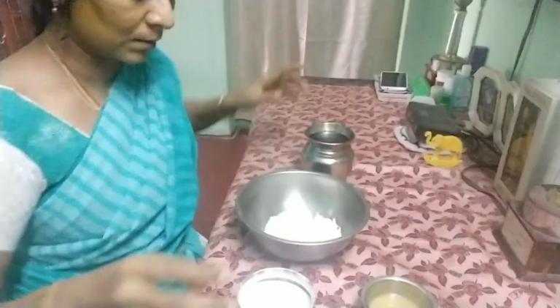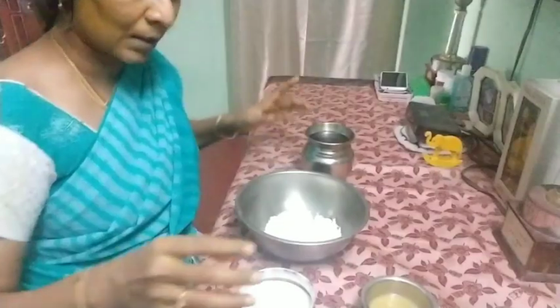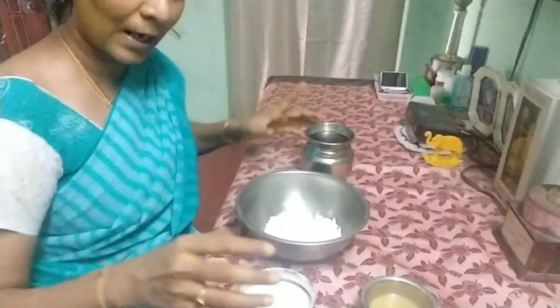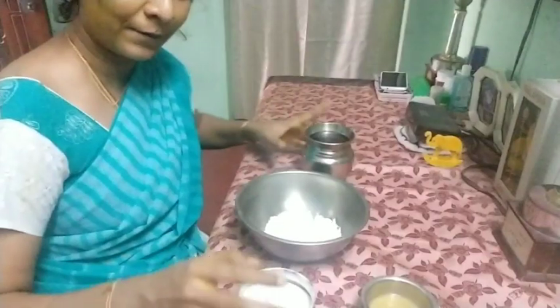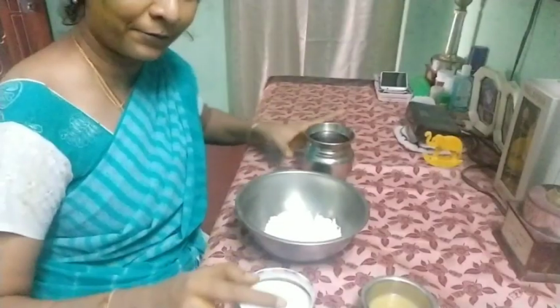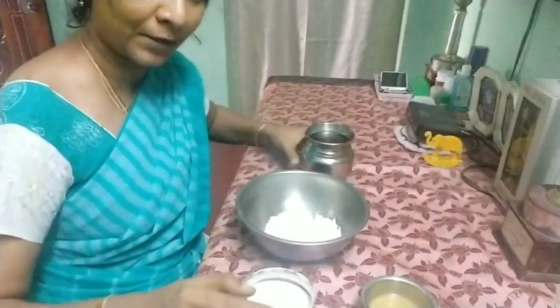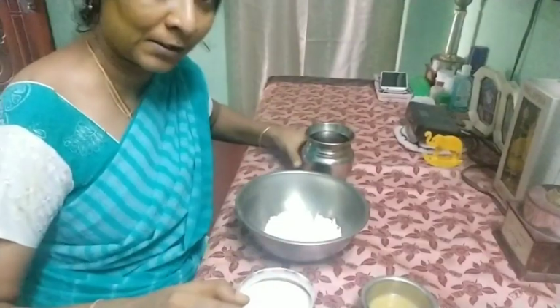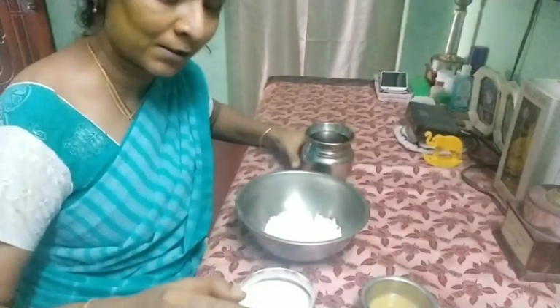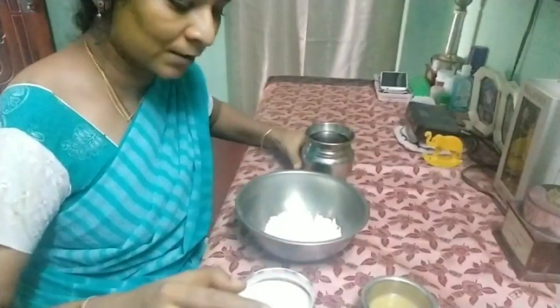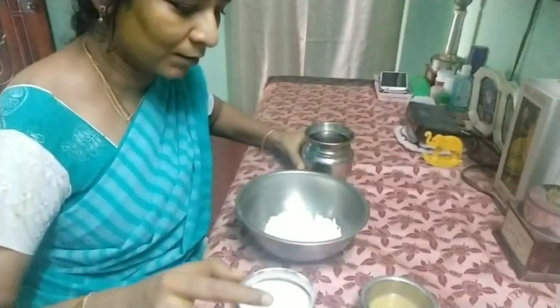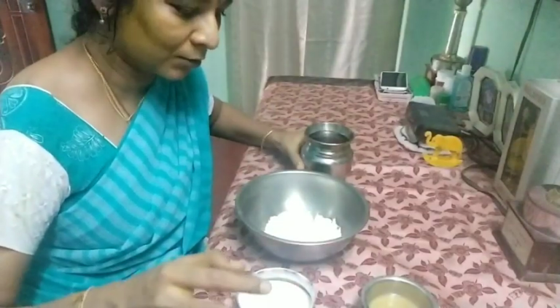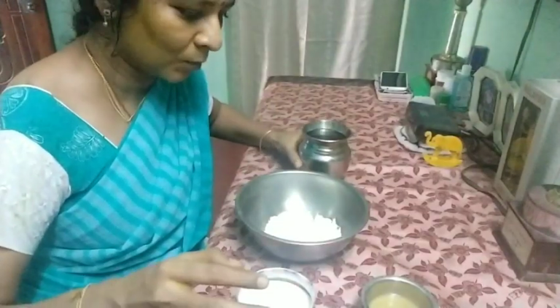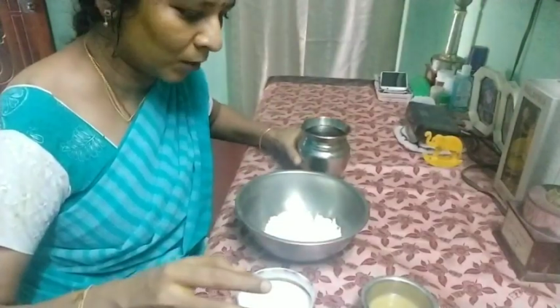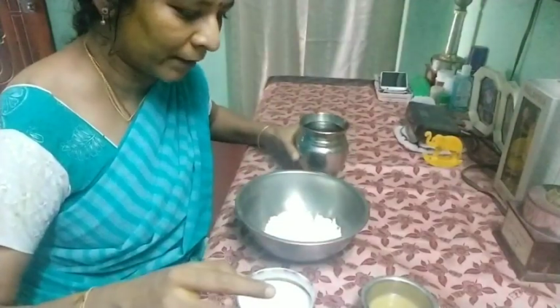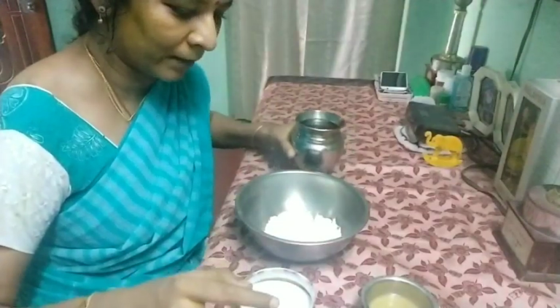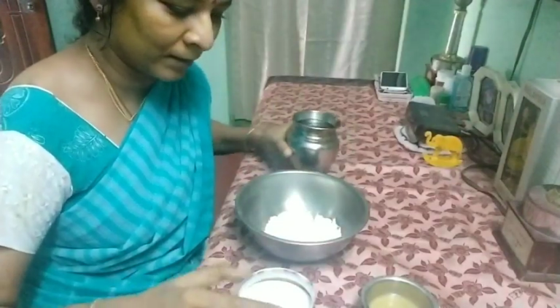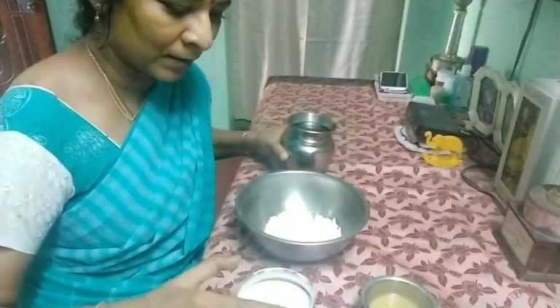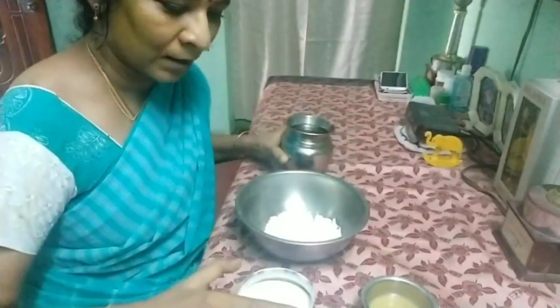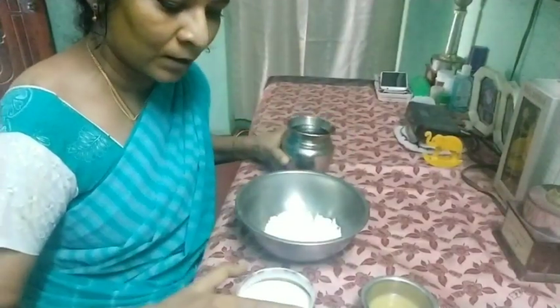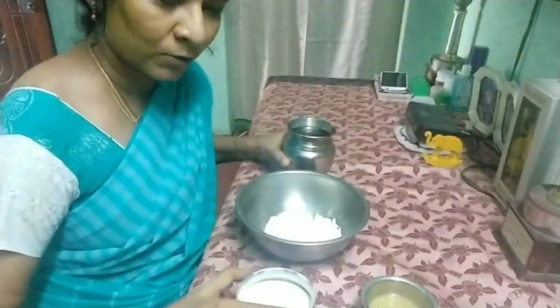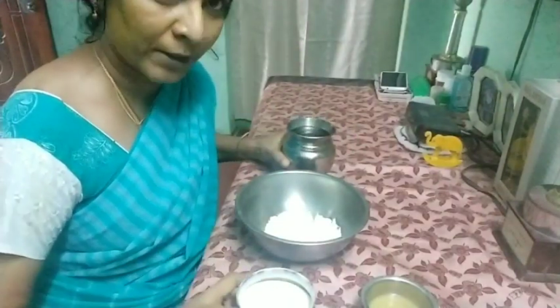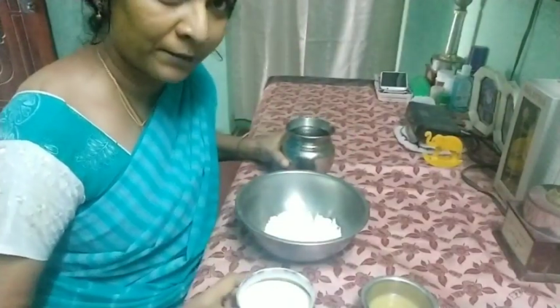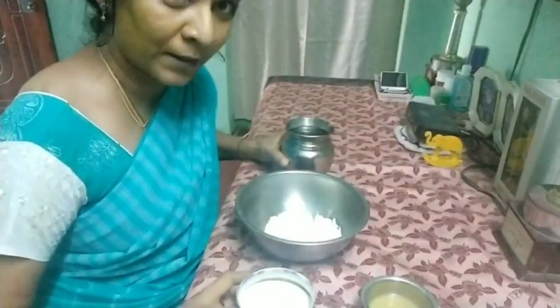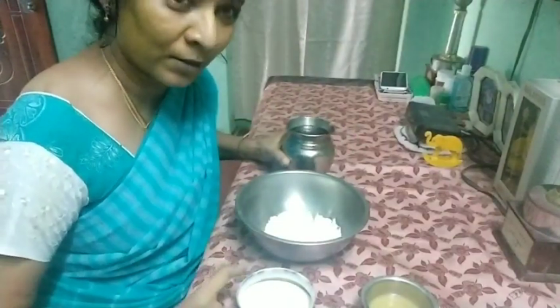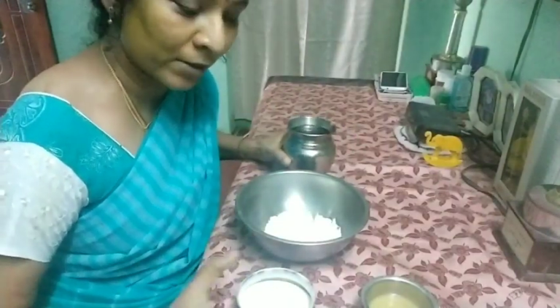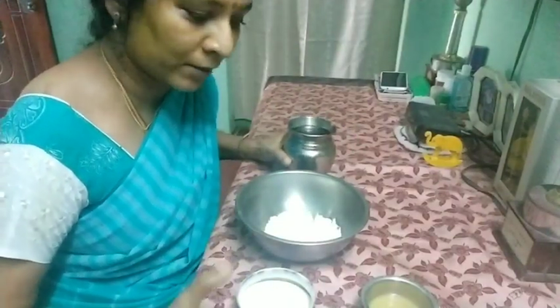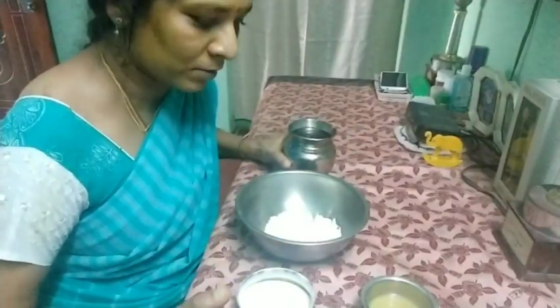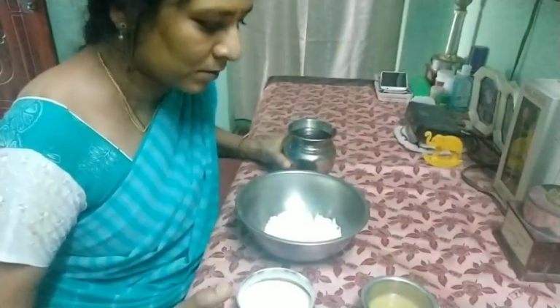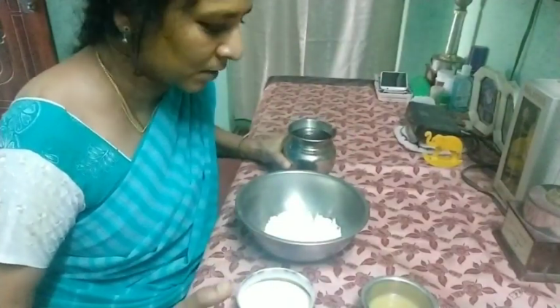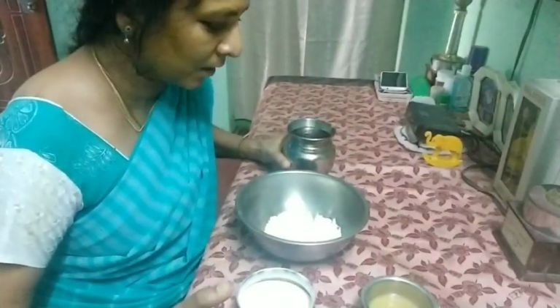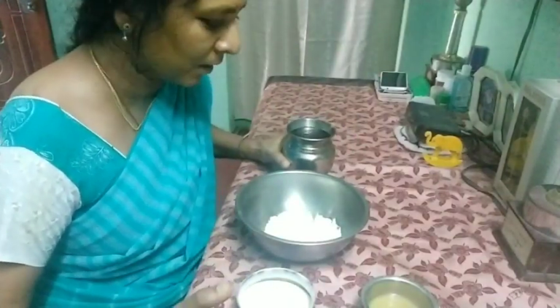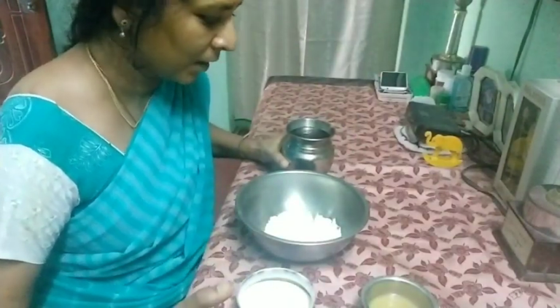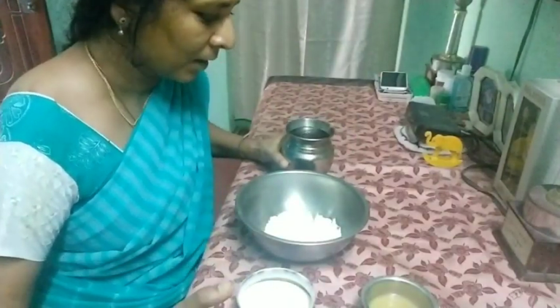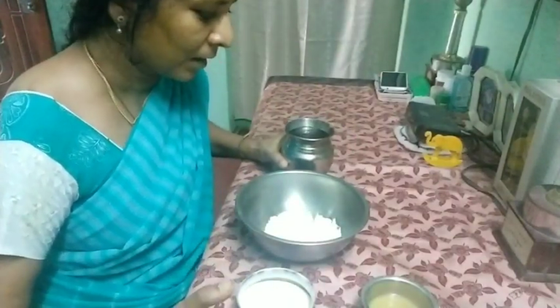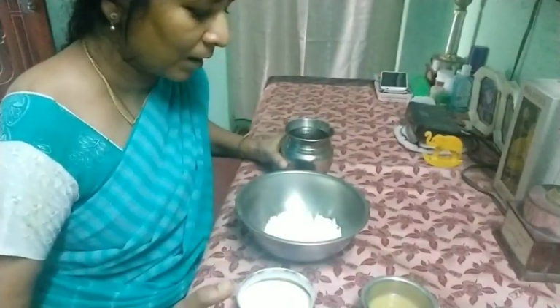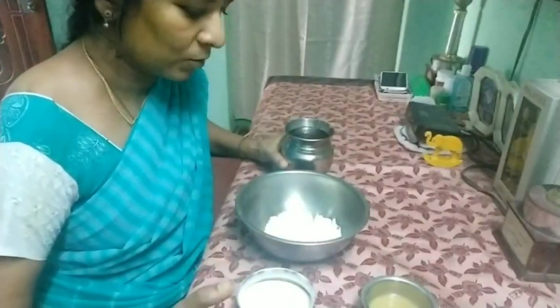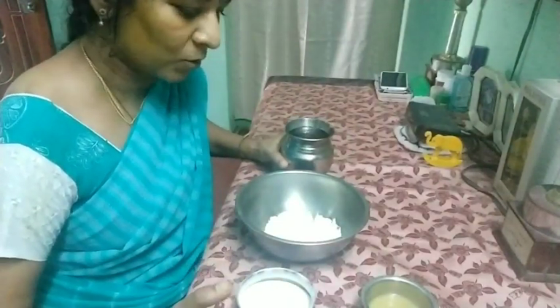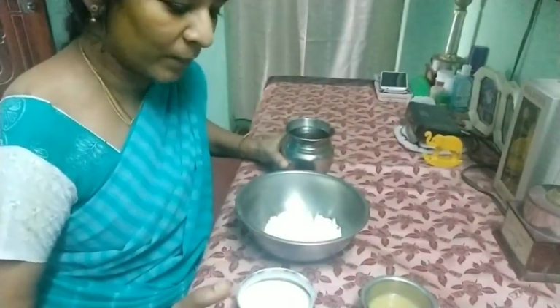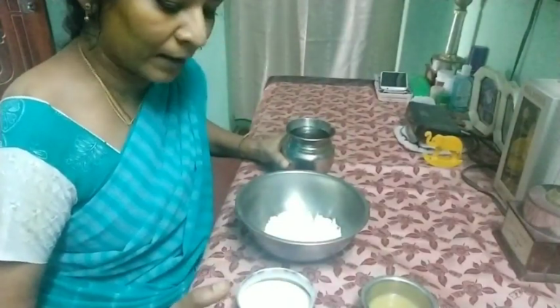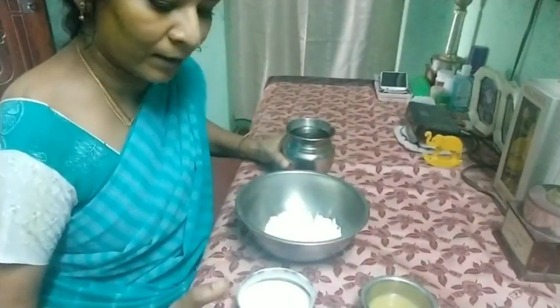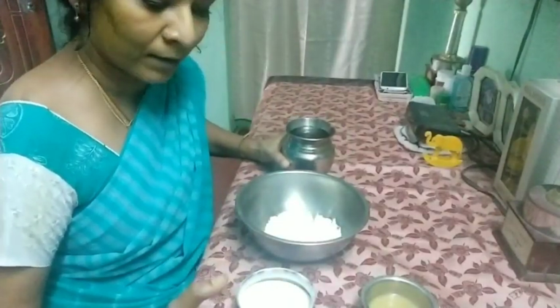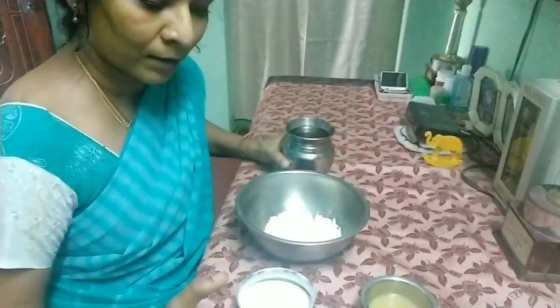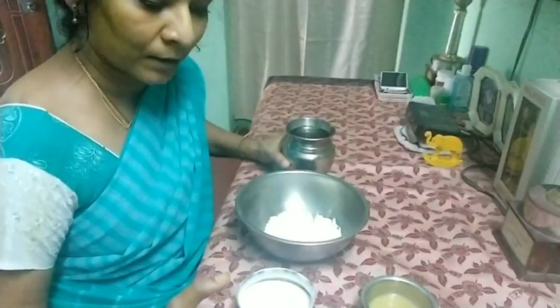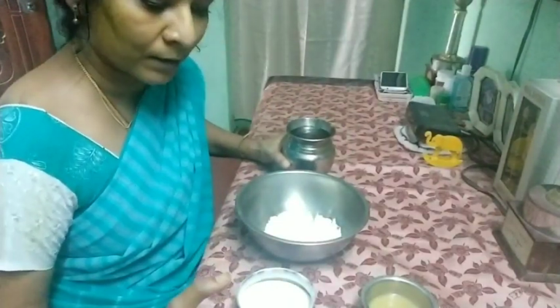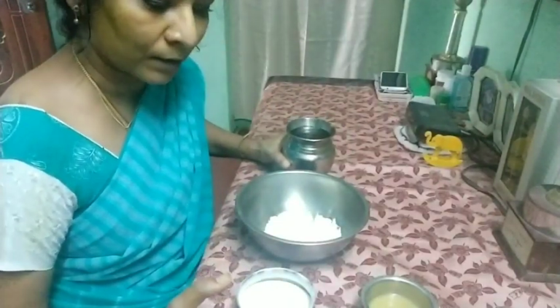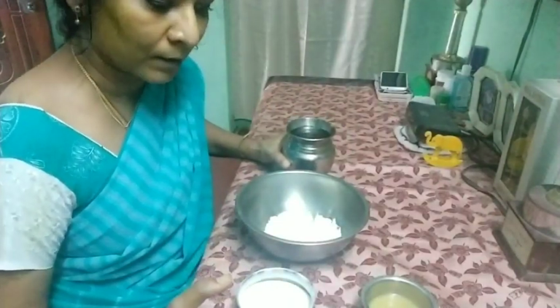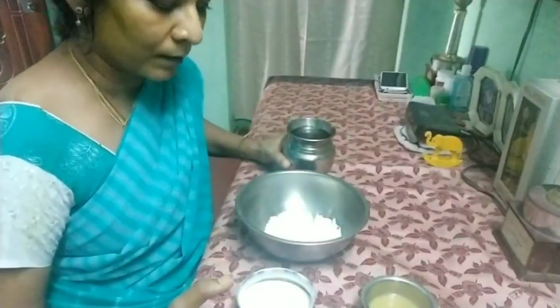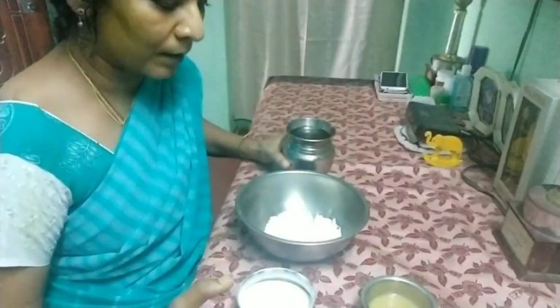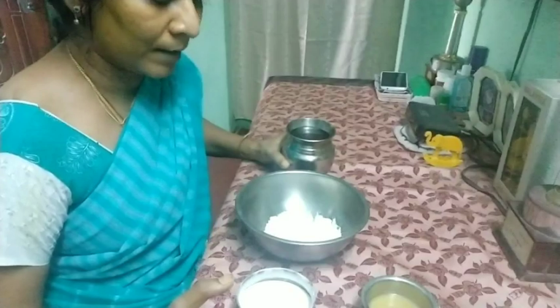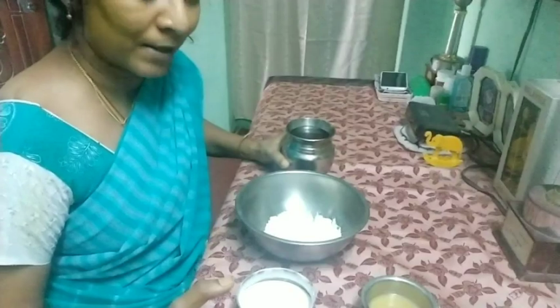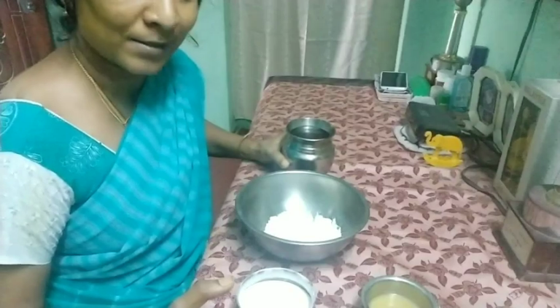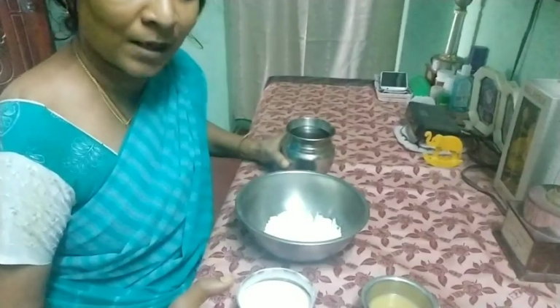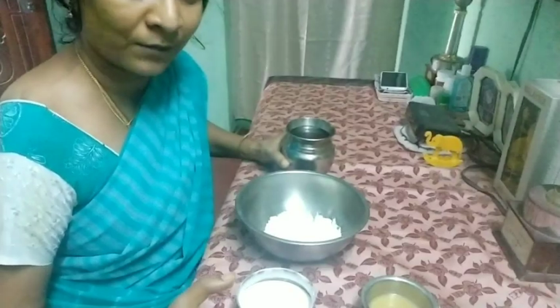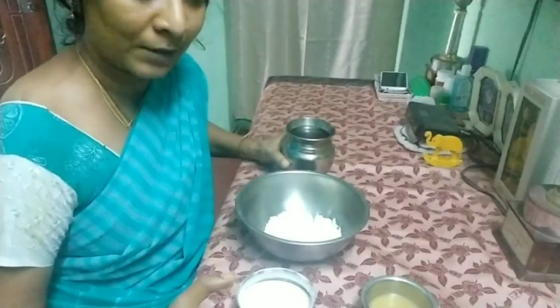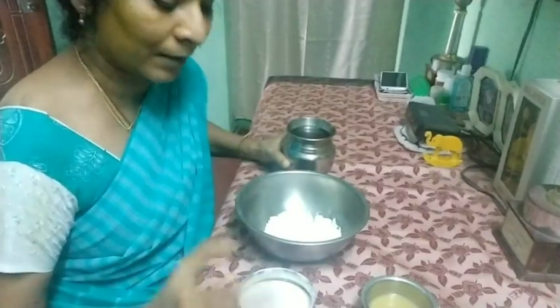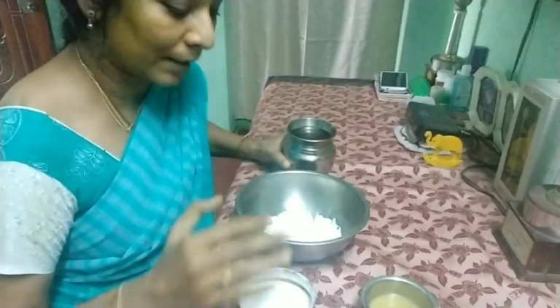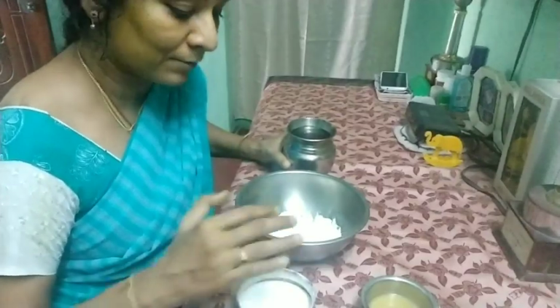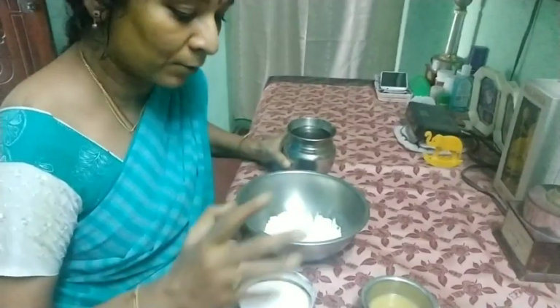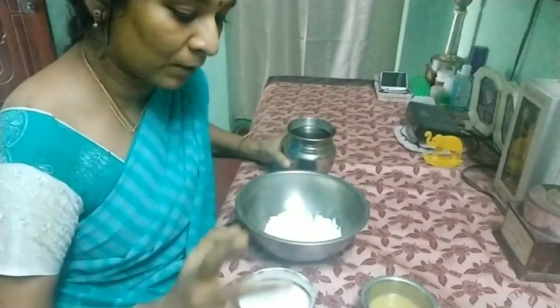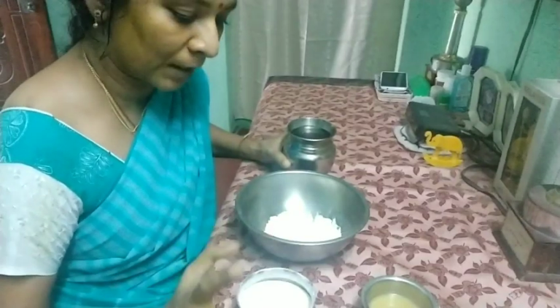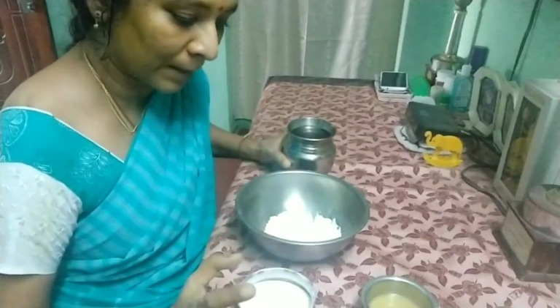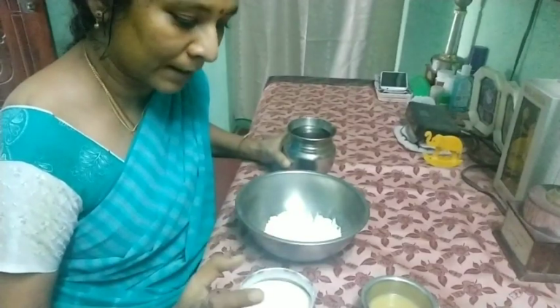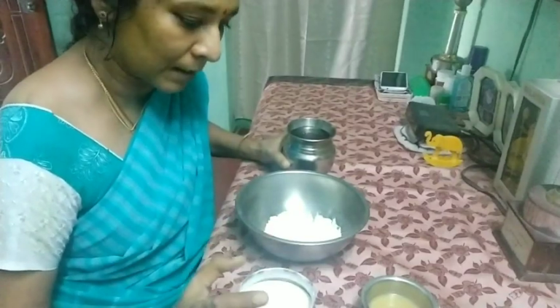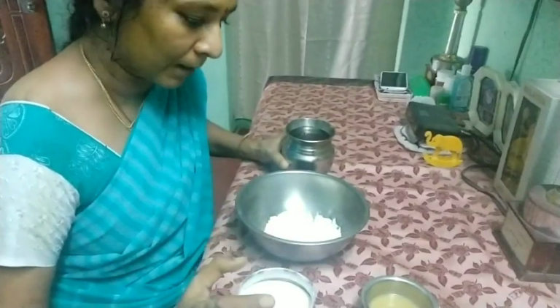Hi friends, good morning. Today we are going to see how to make Ganesha with rice flour and maida.